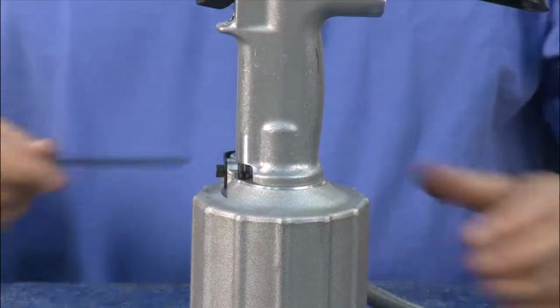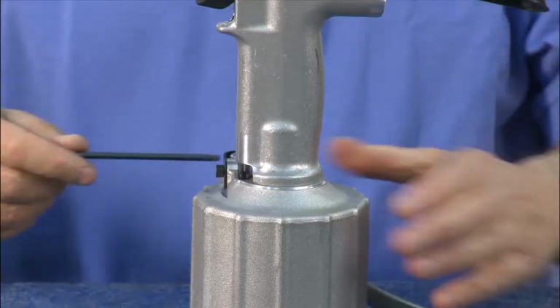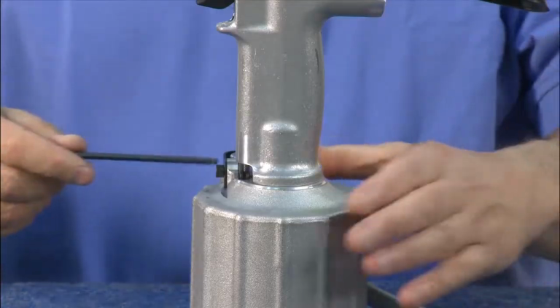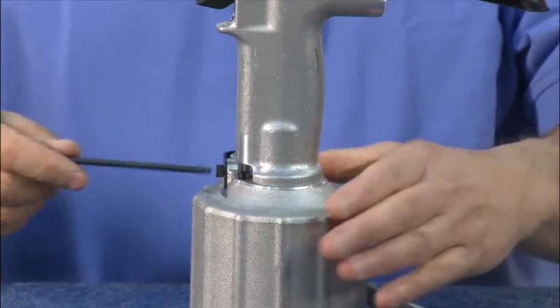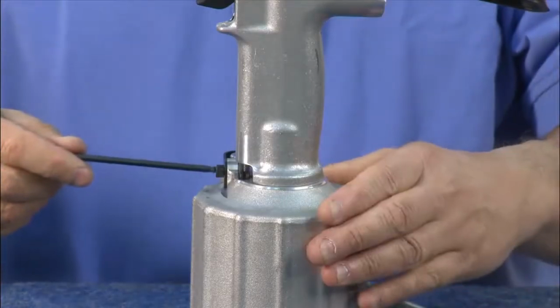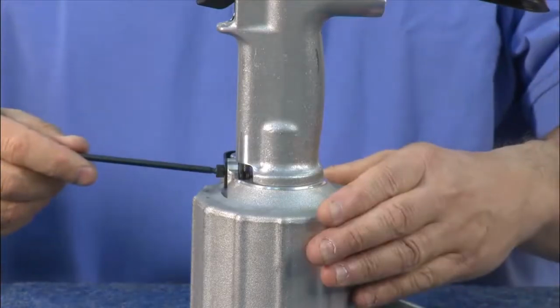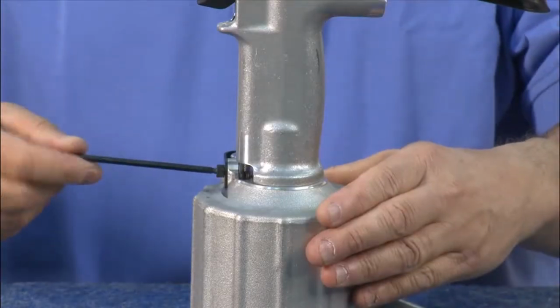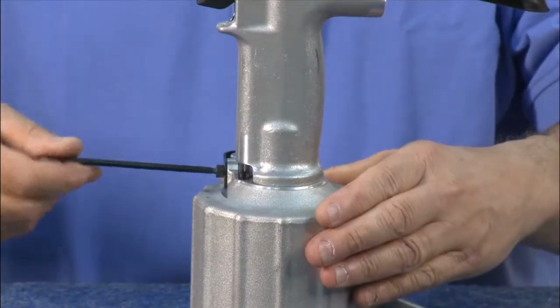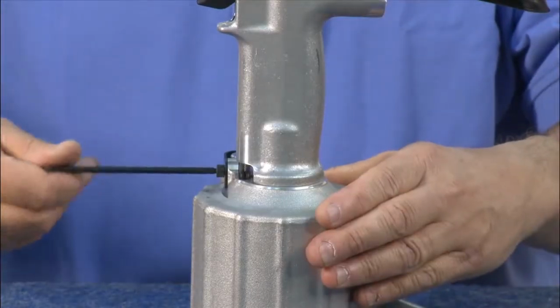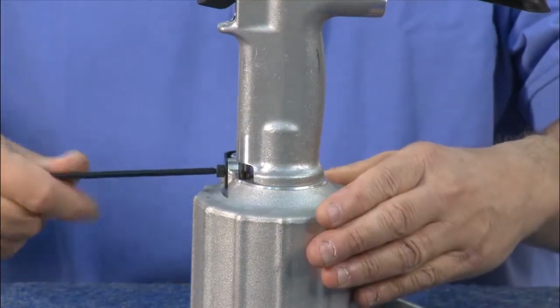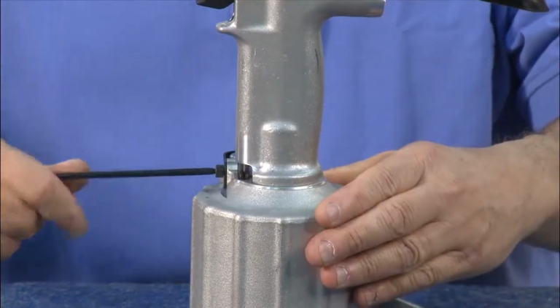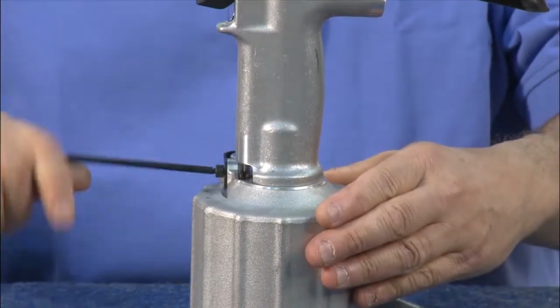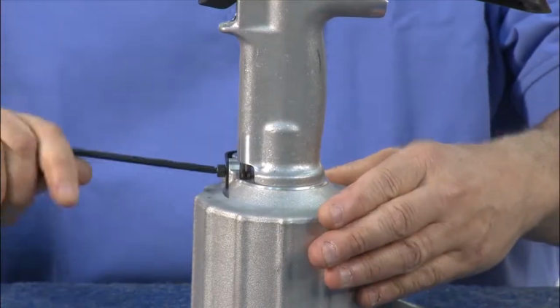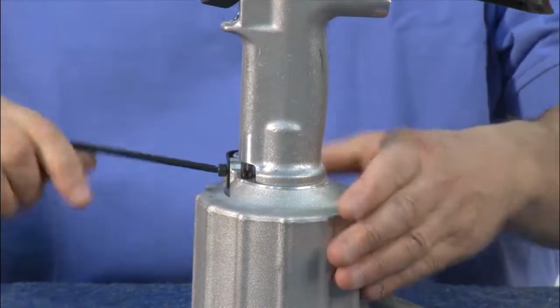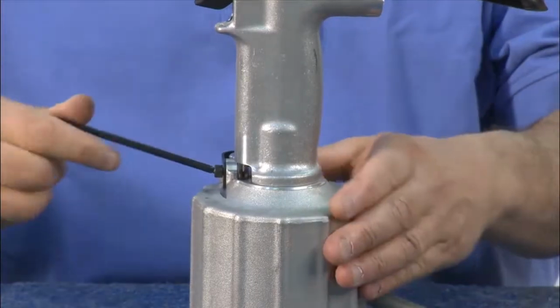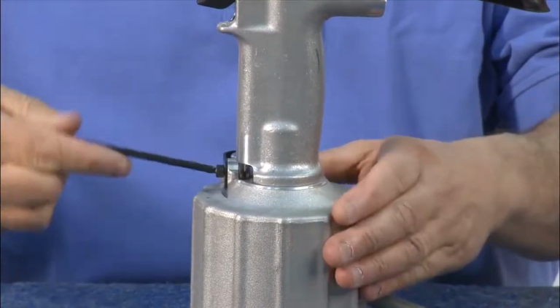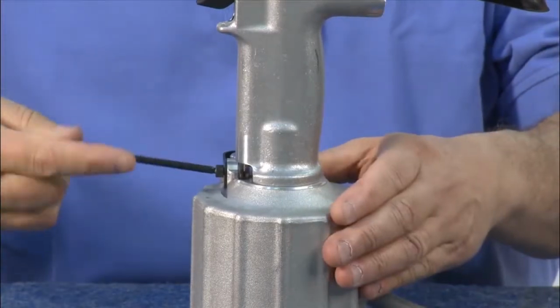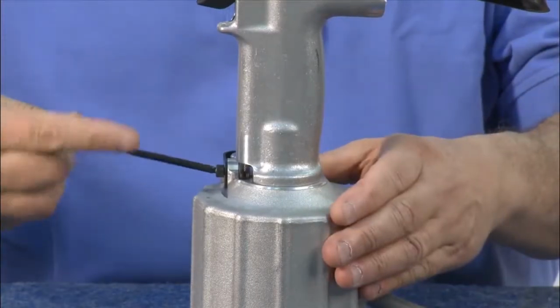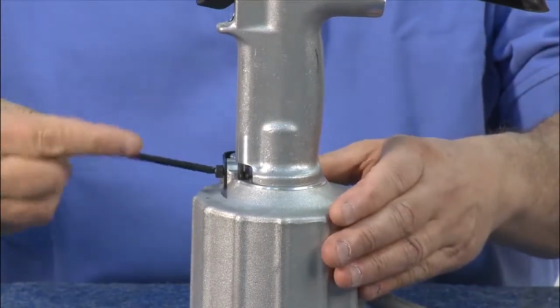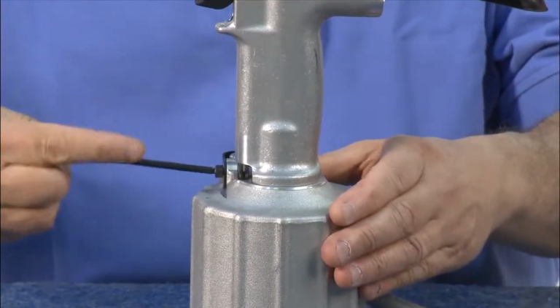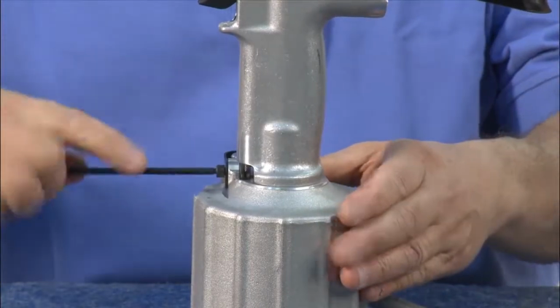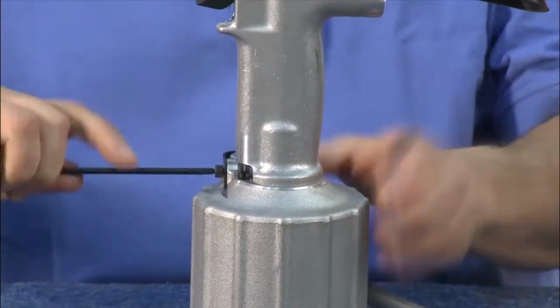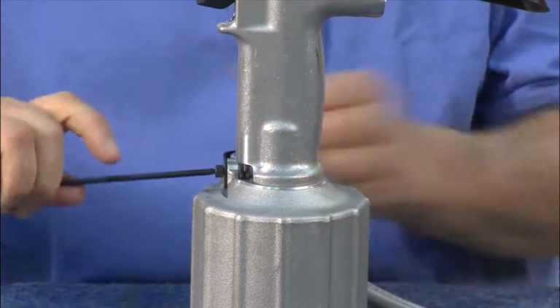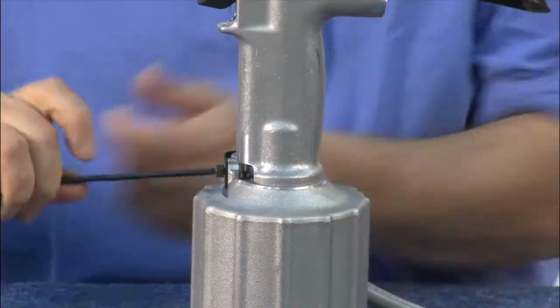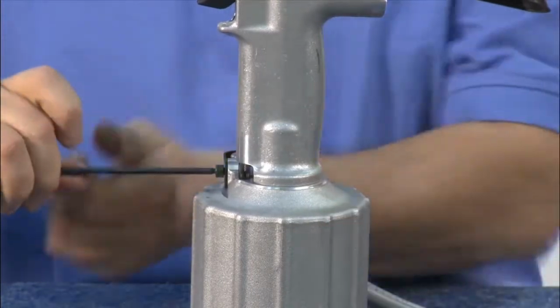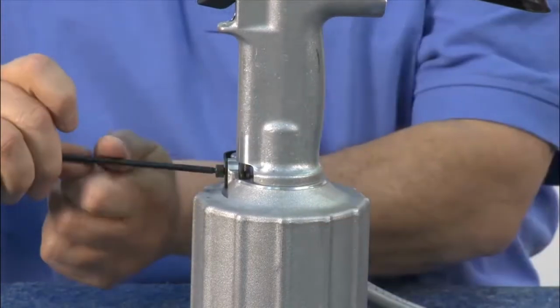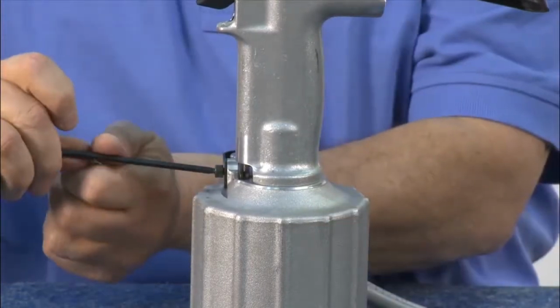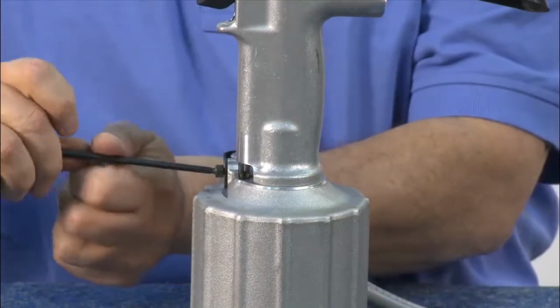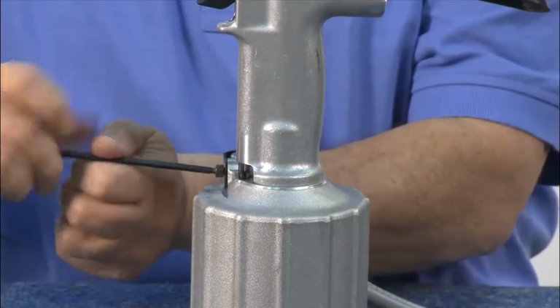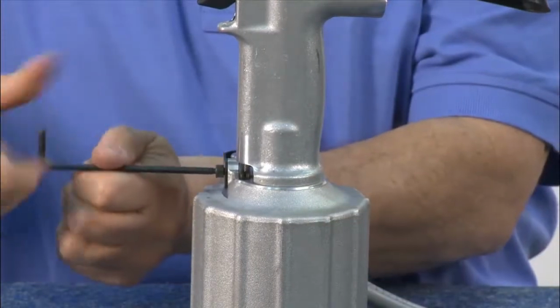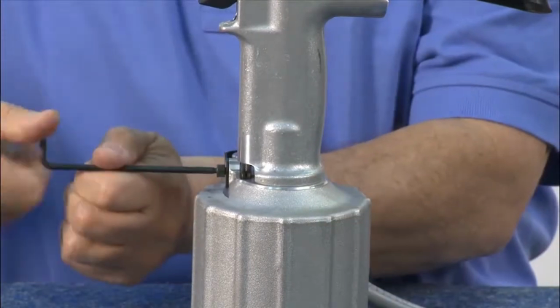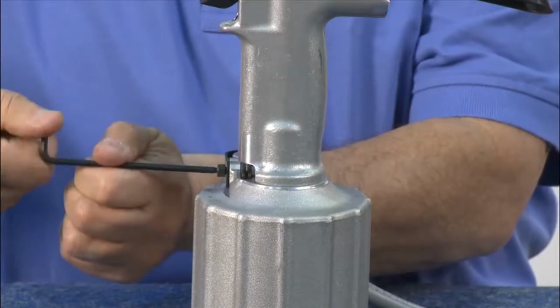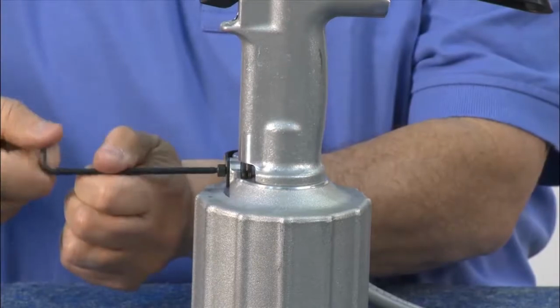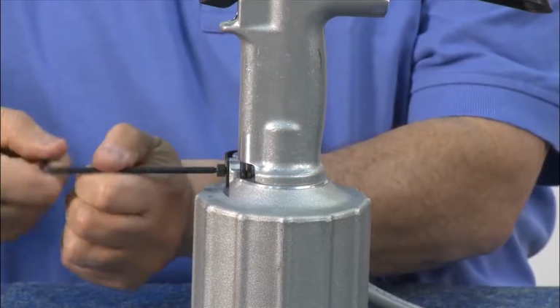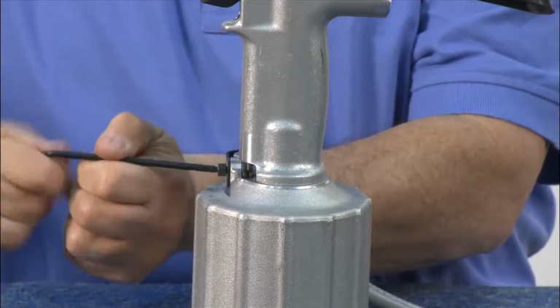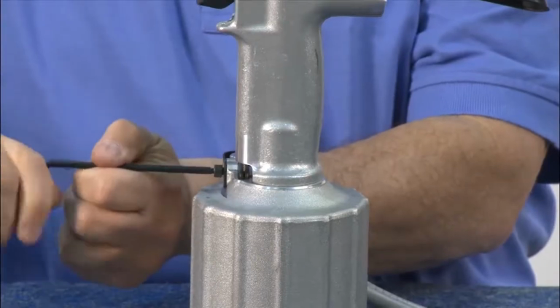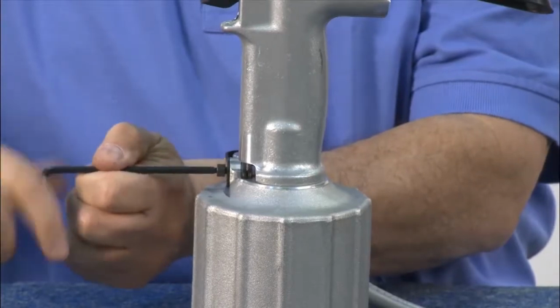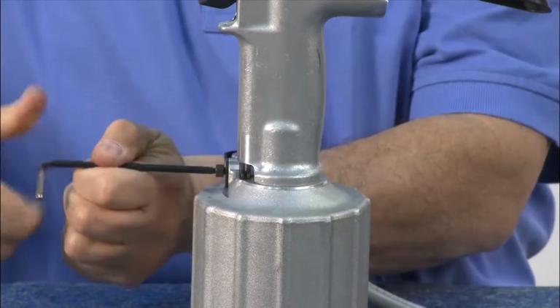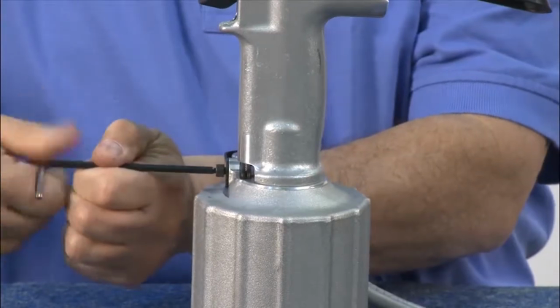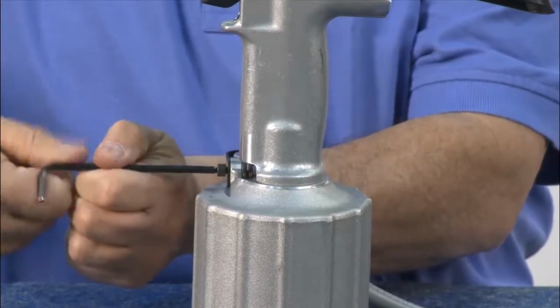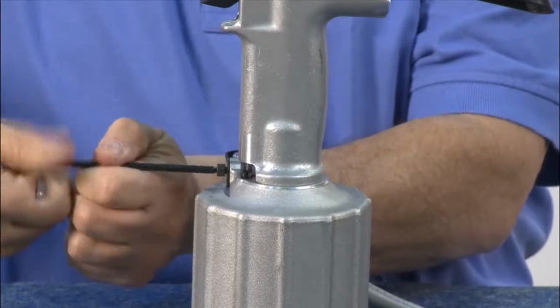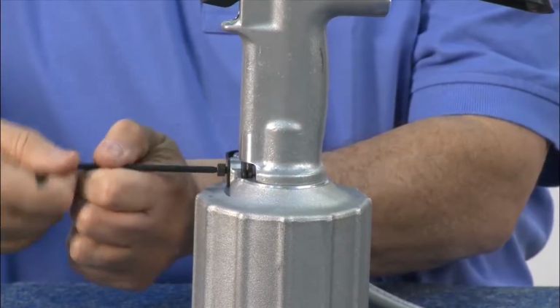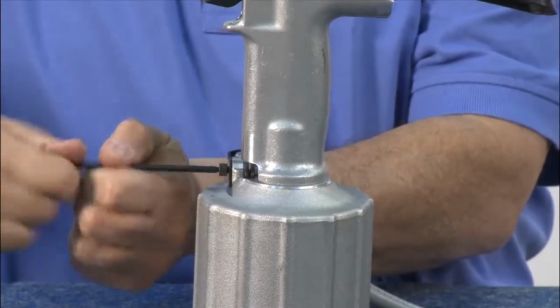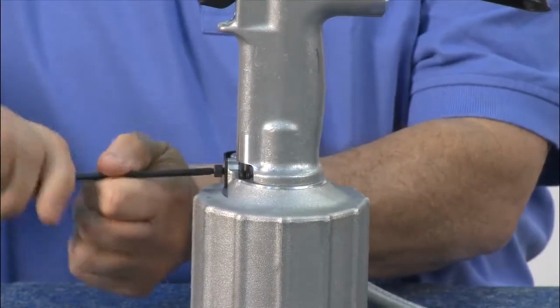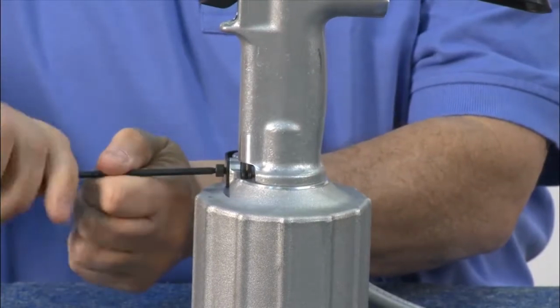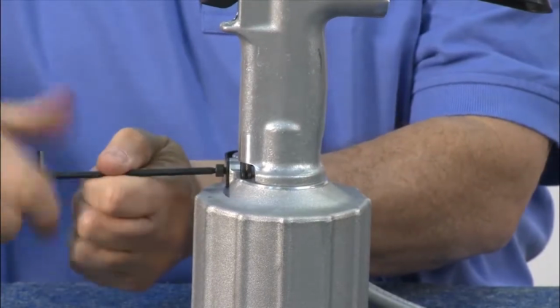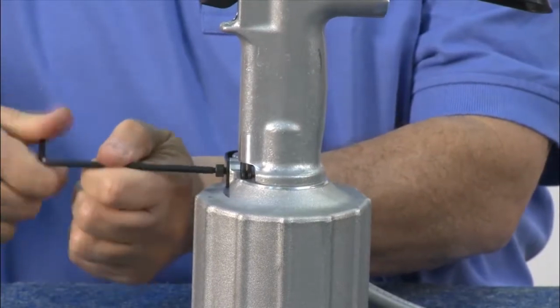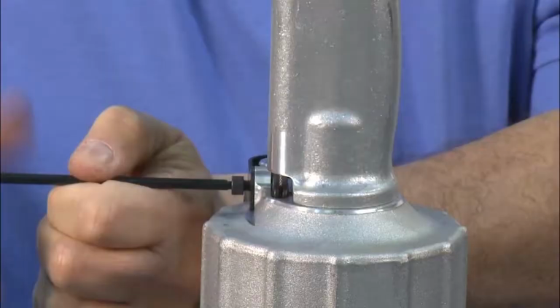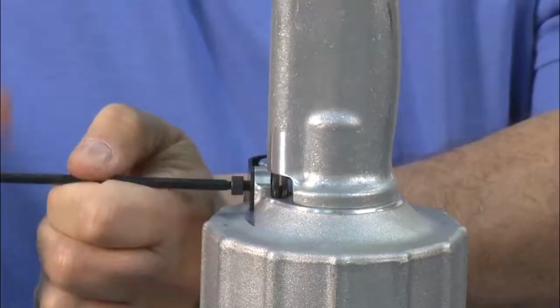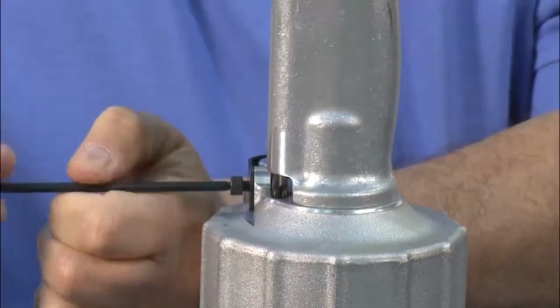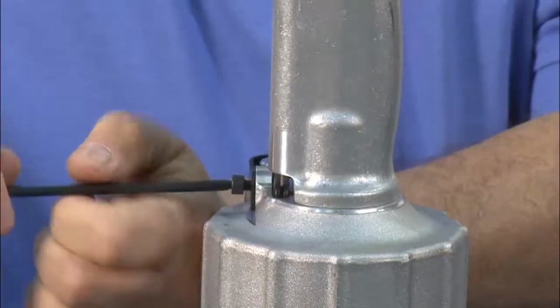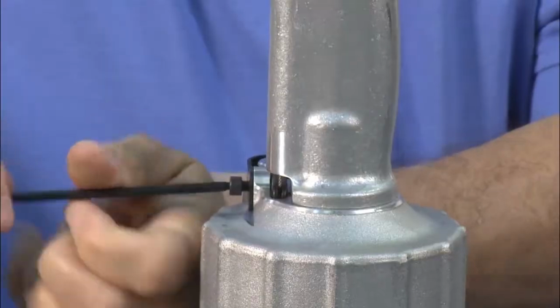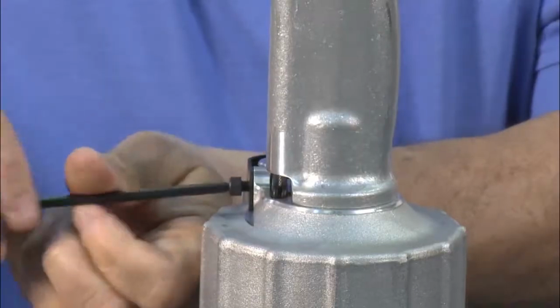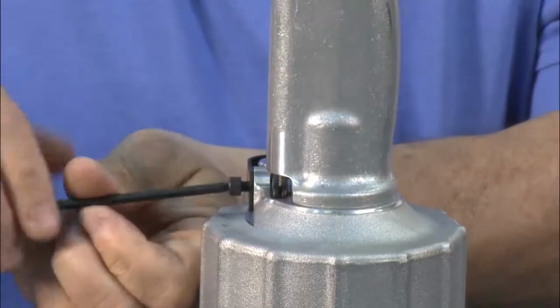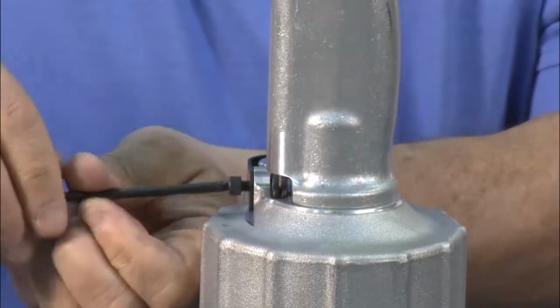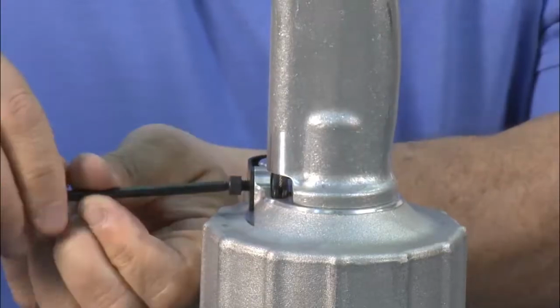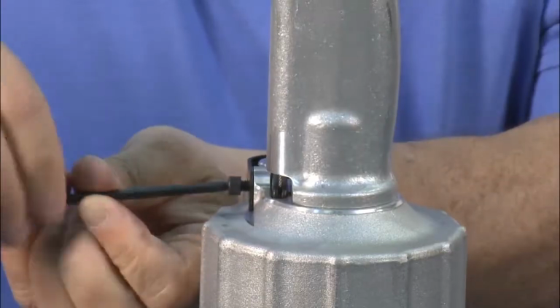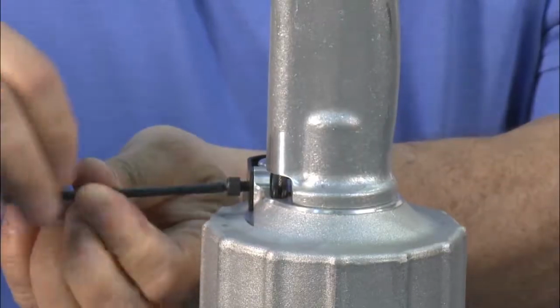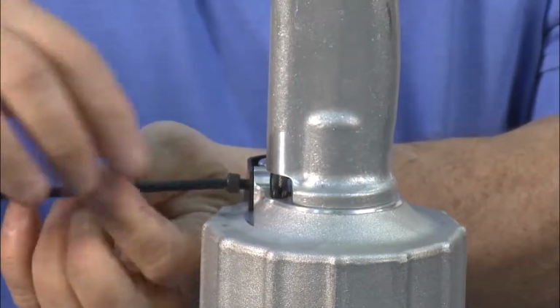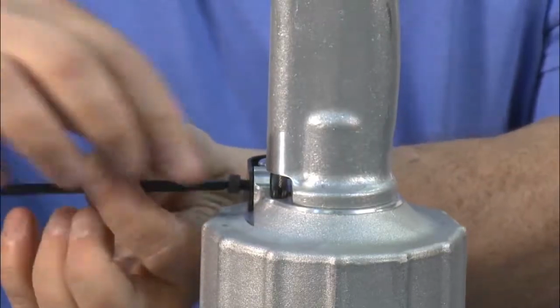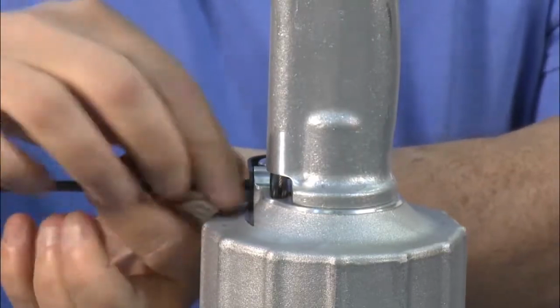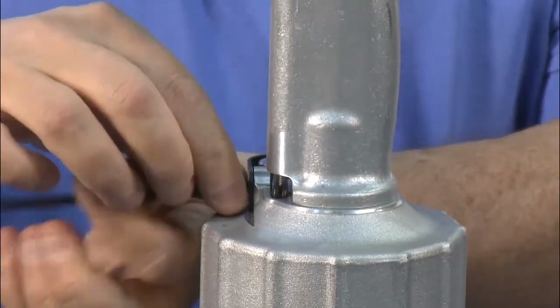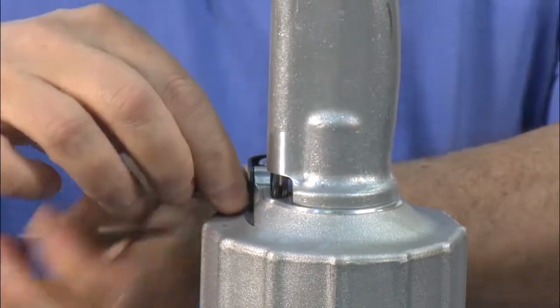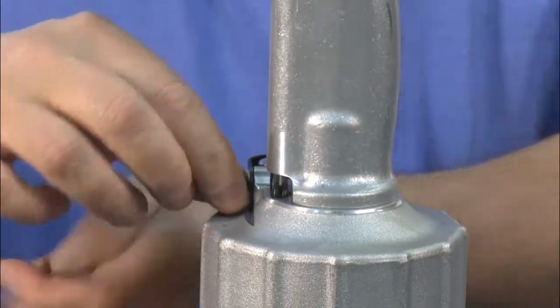Next, remove the trigger assembly. Break the screw loose and remove it. Using an Allen wrench is the best way.